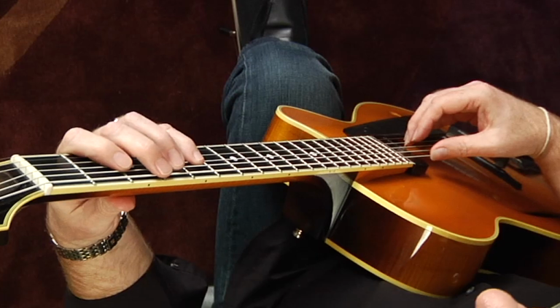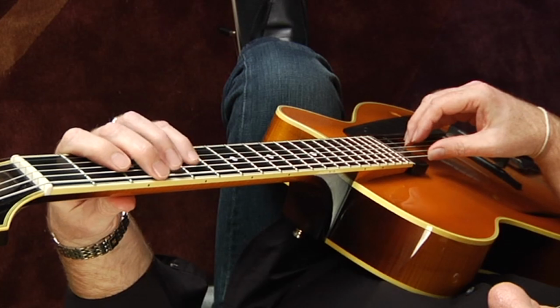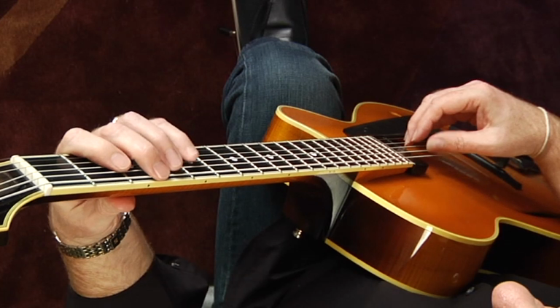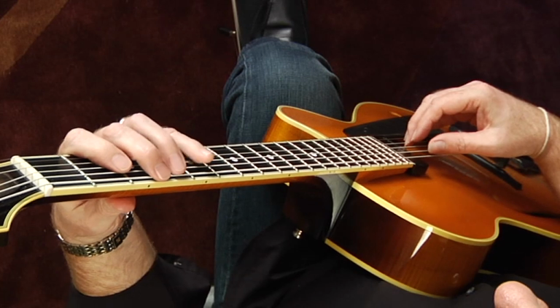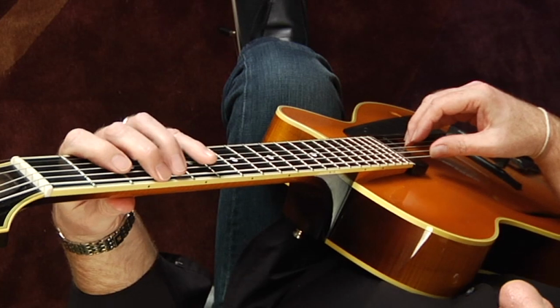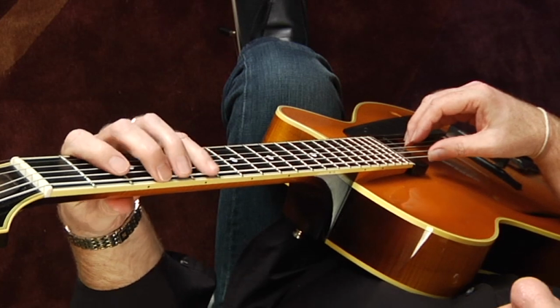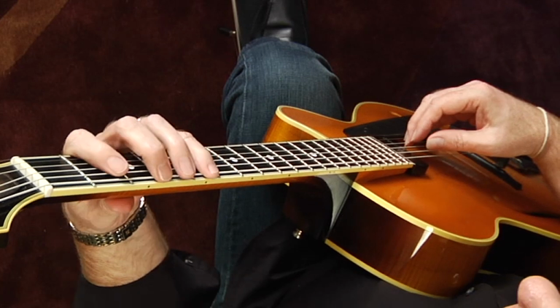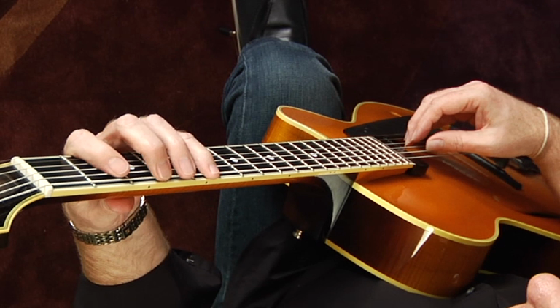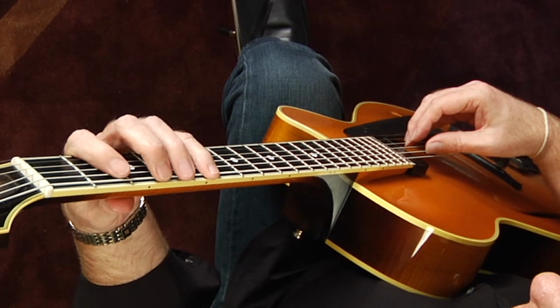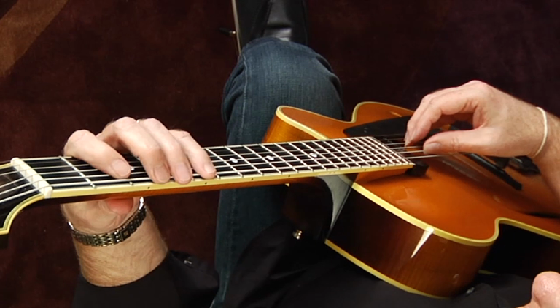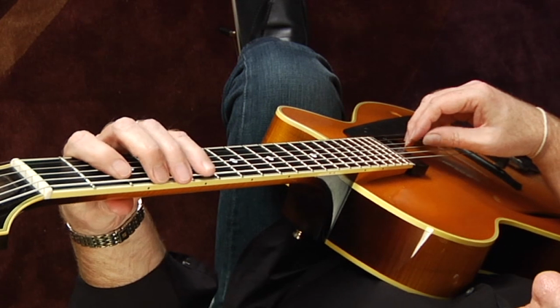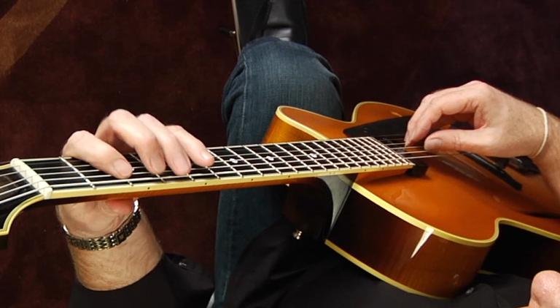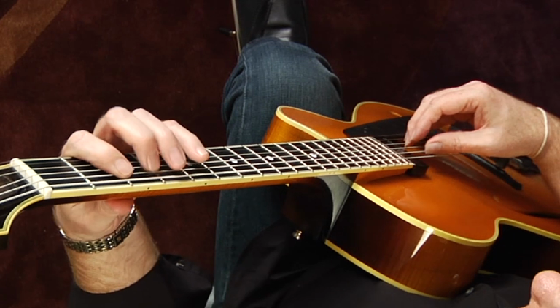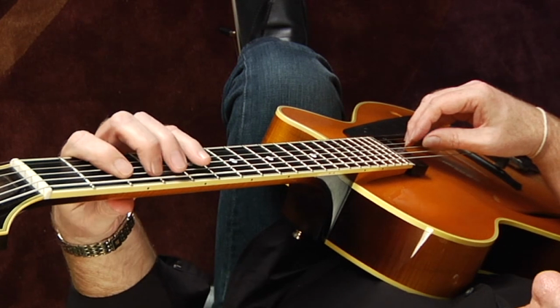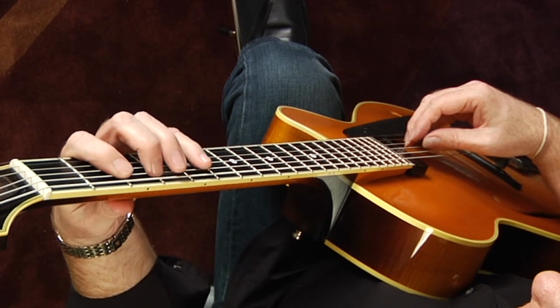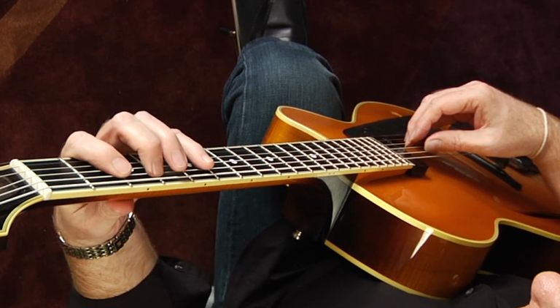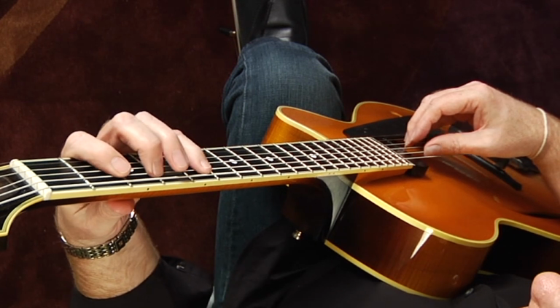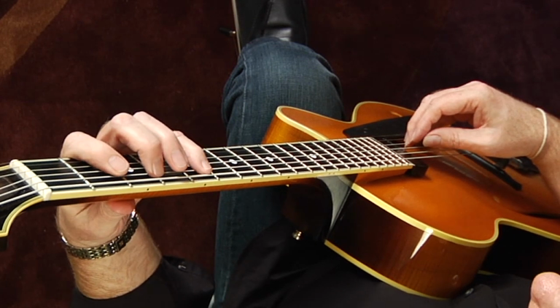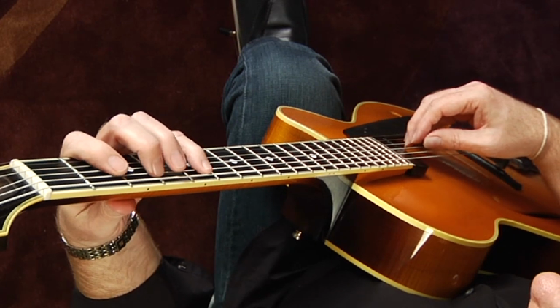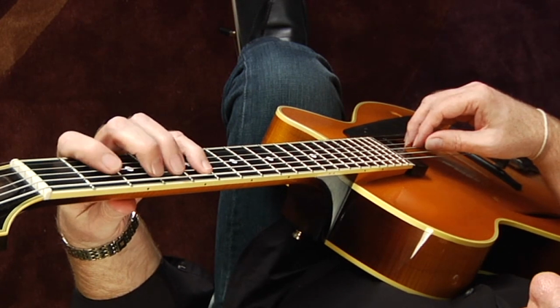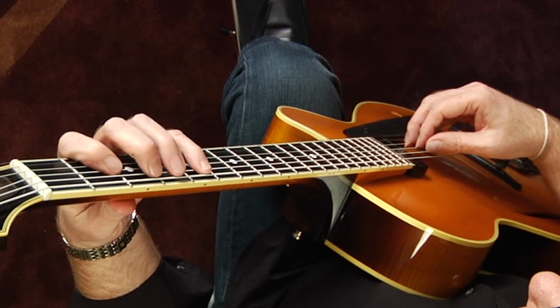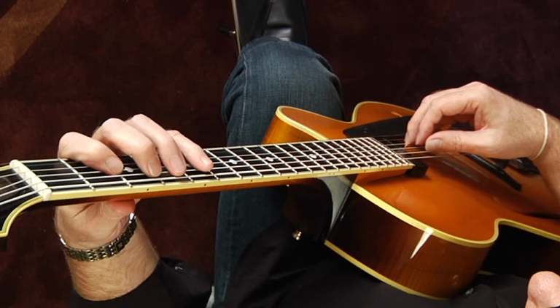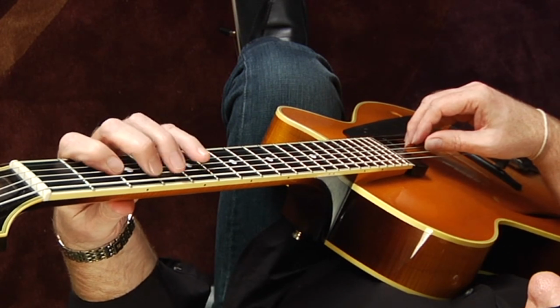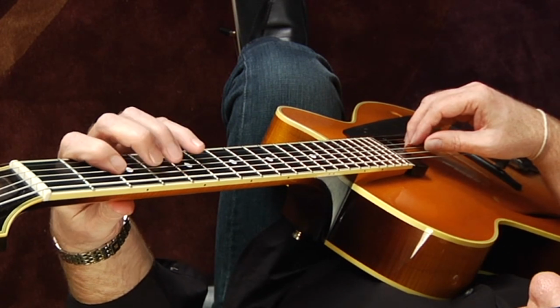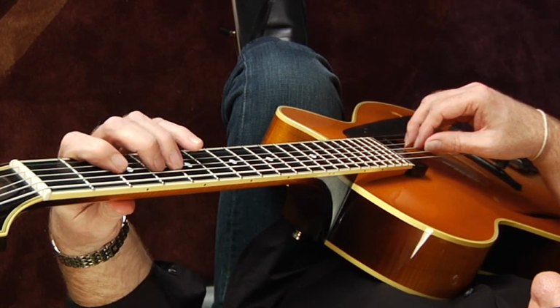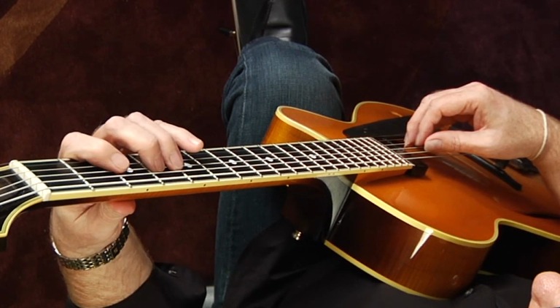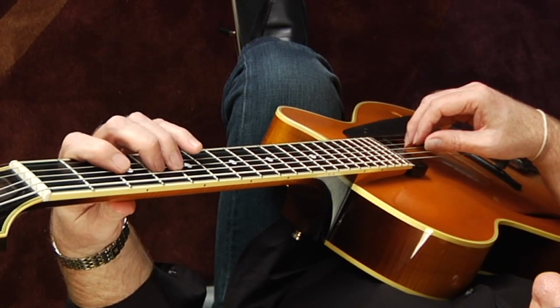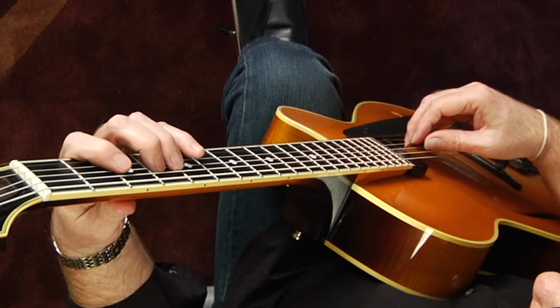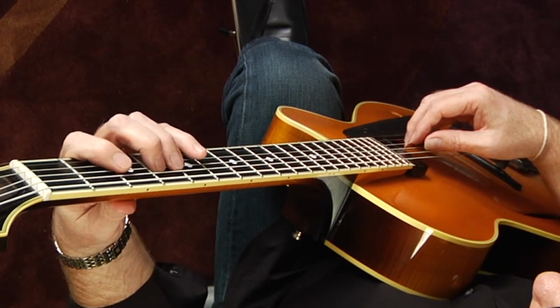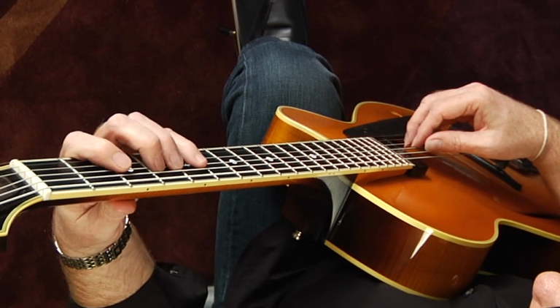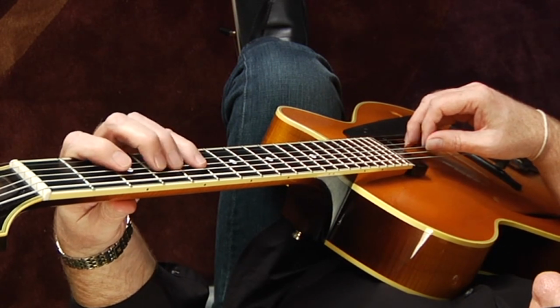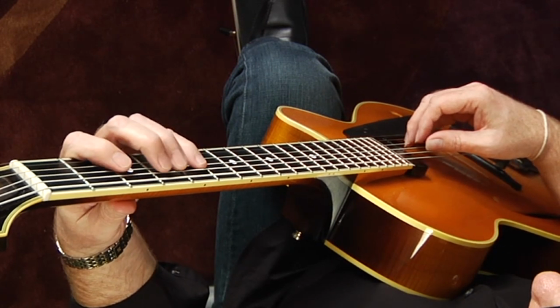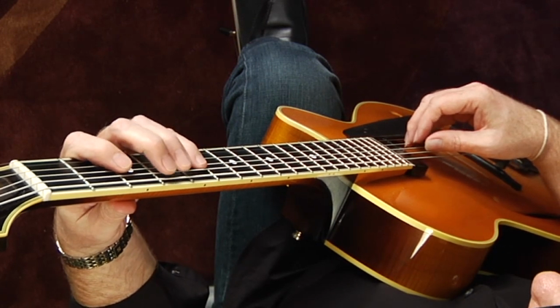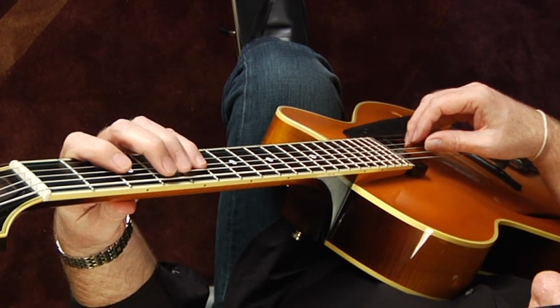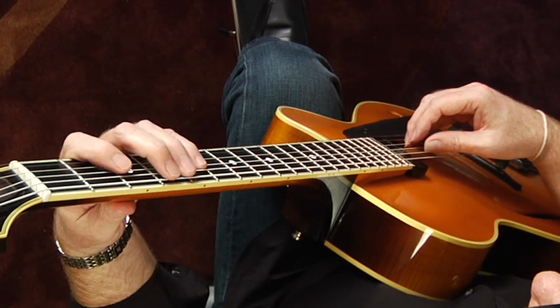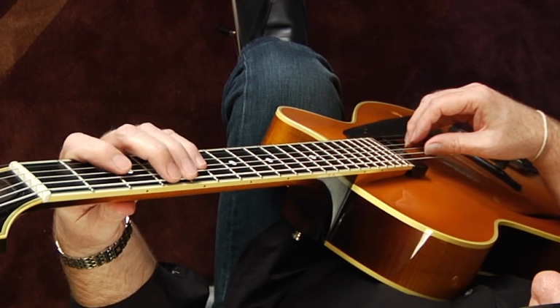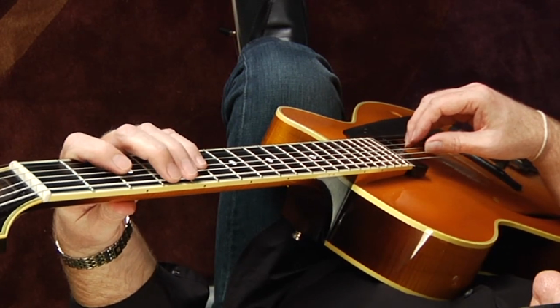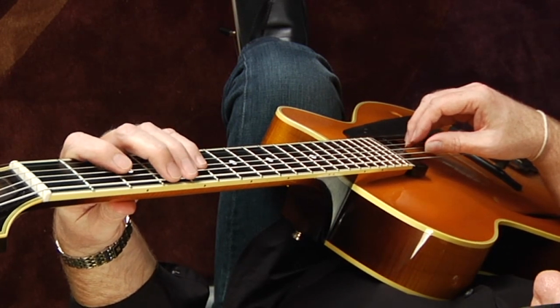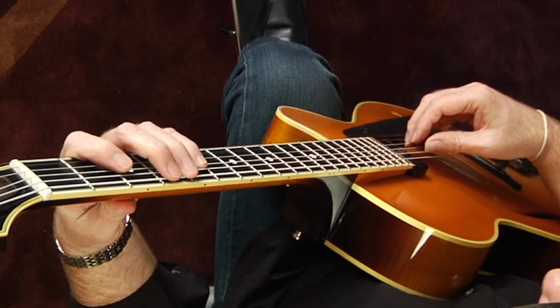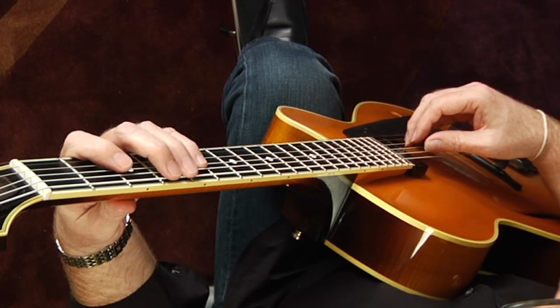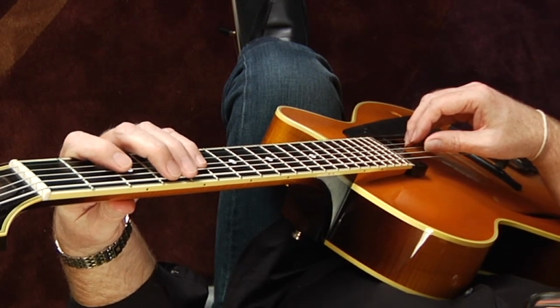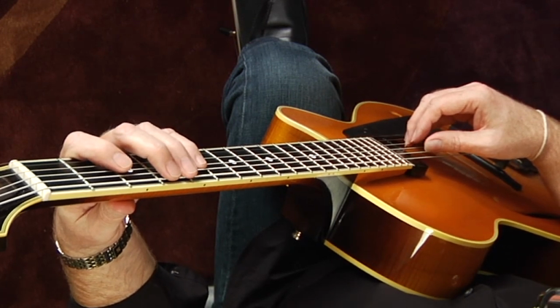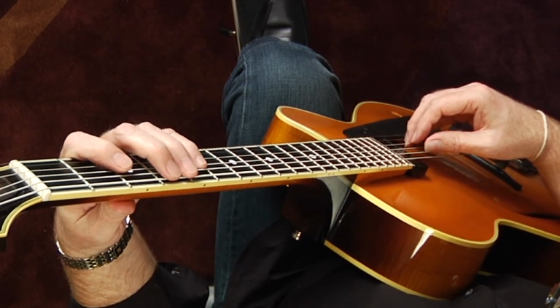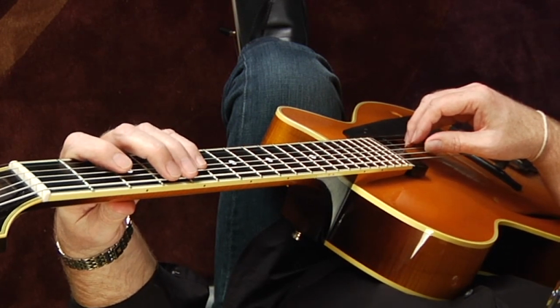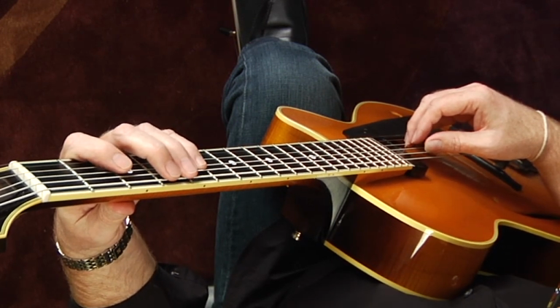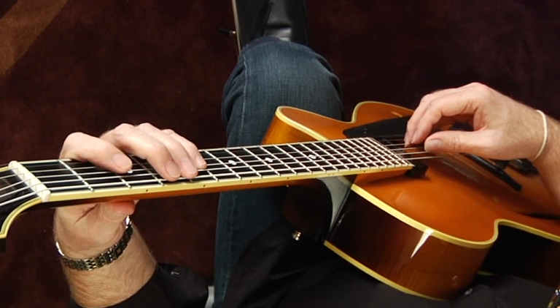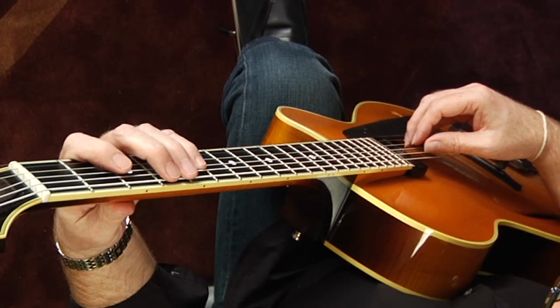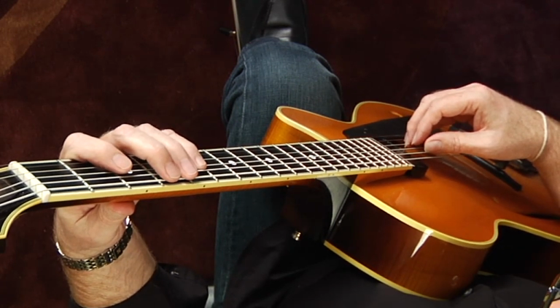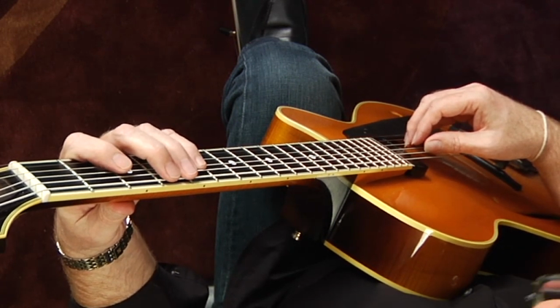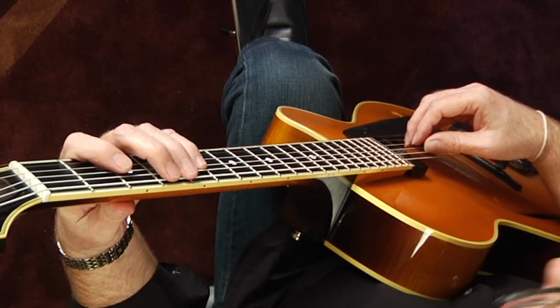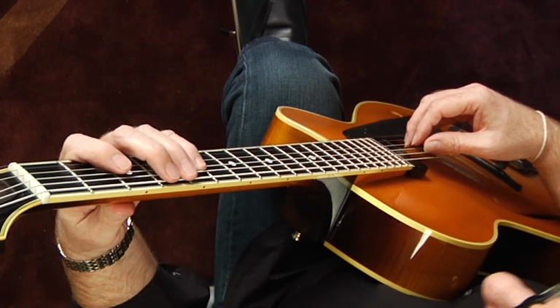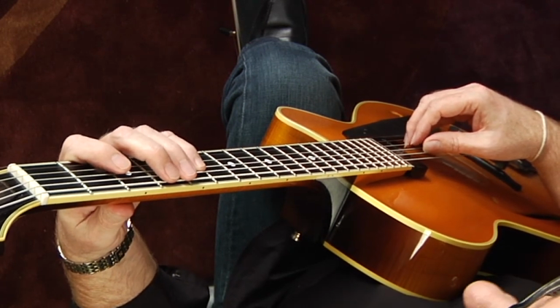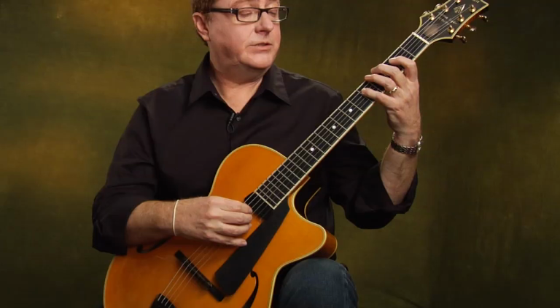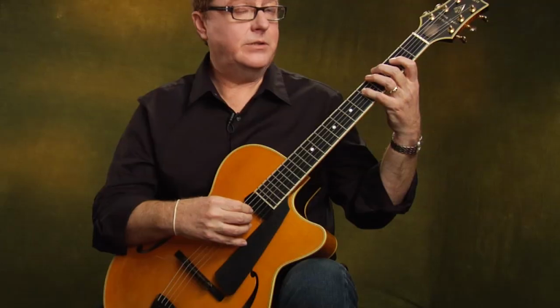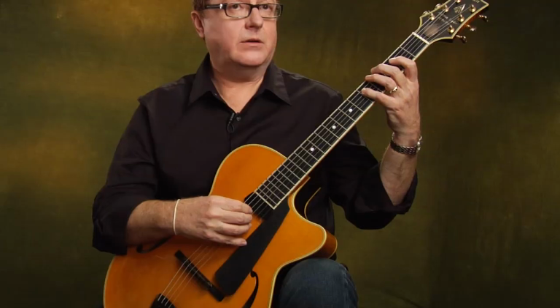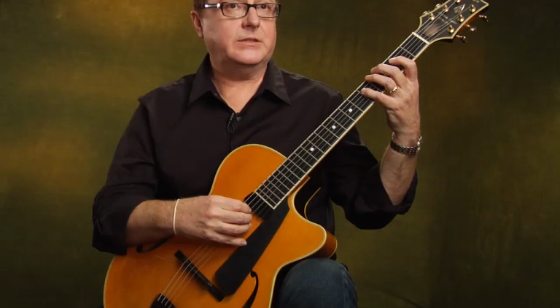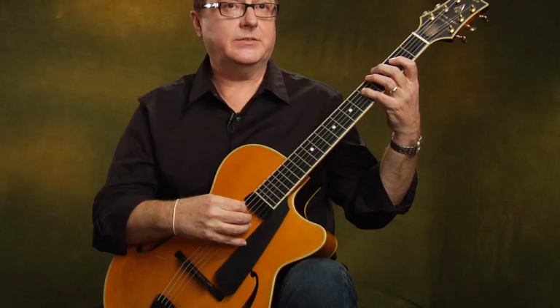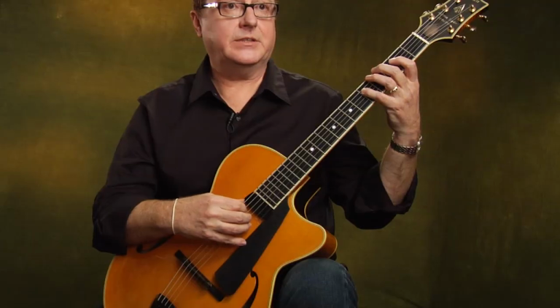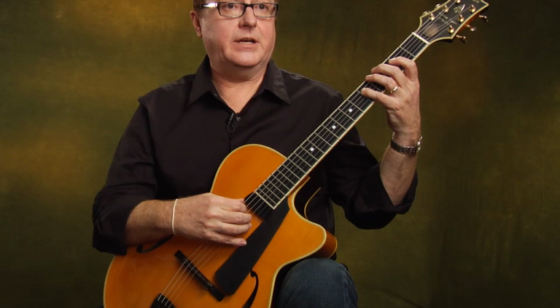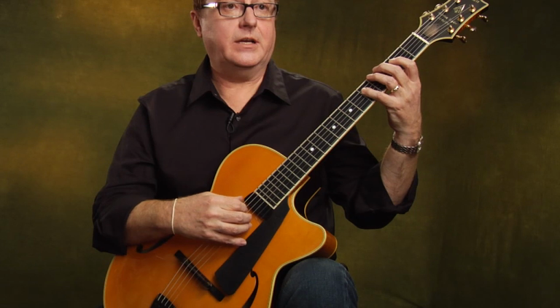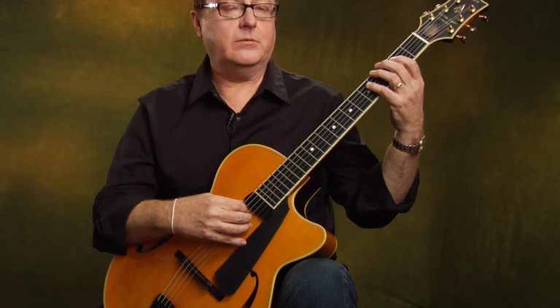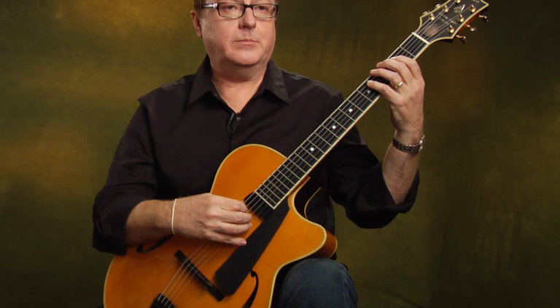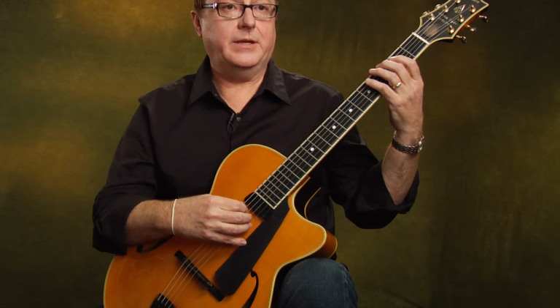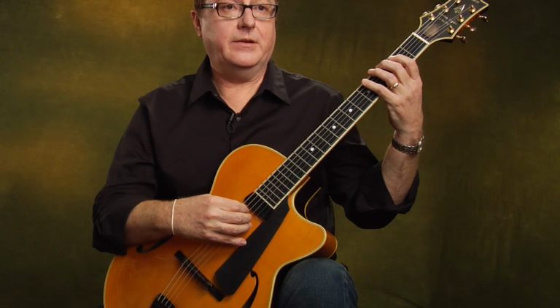One, two, three, four, five, six, seven, eight. That's a one octave scale. A two octave scale would be...